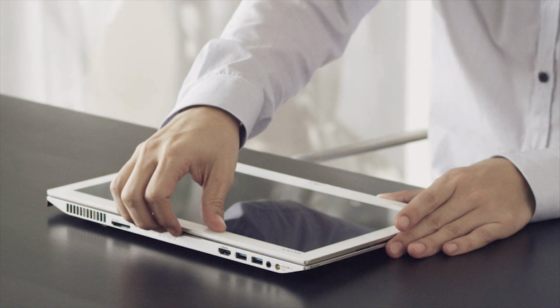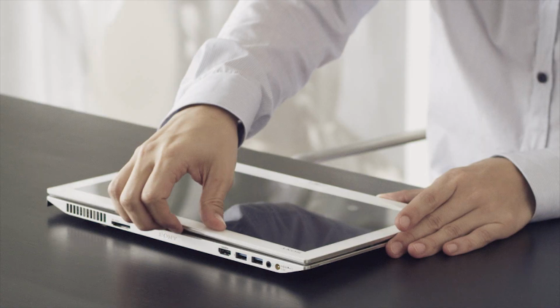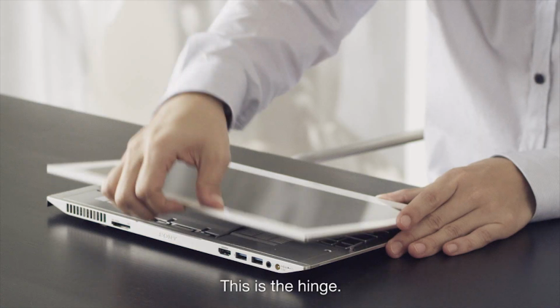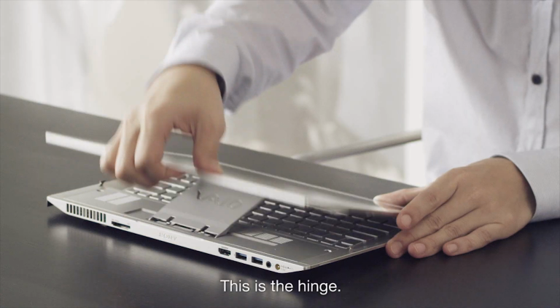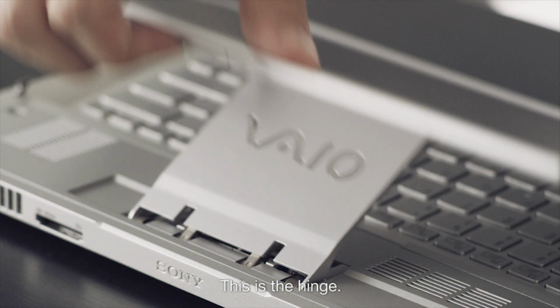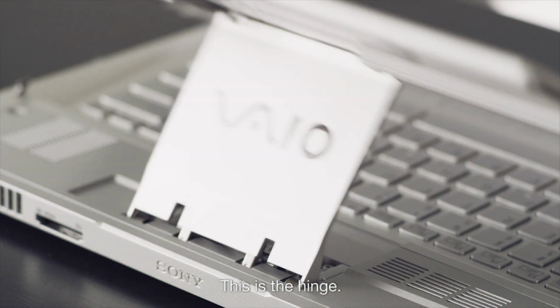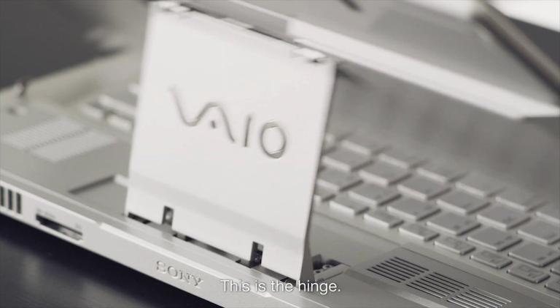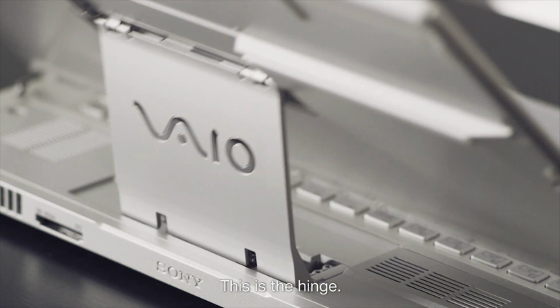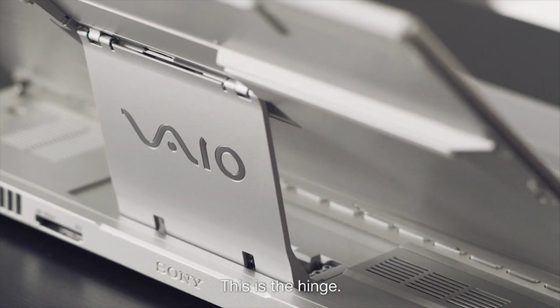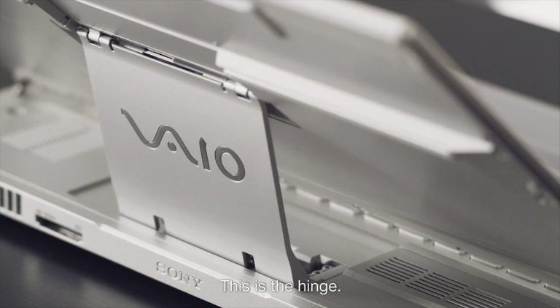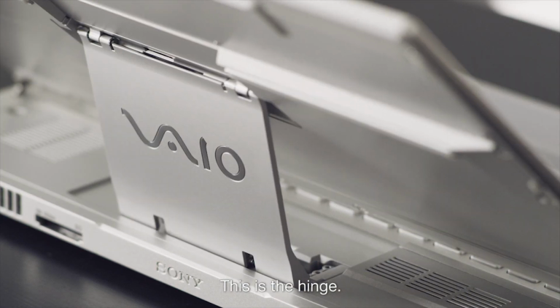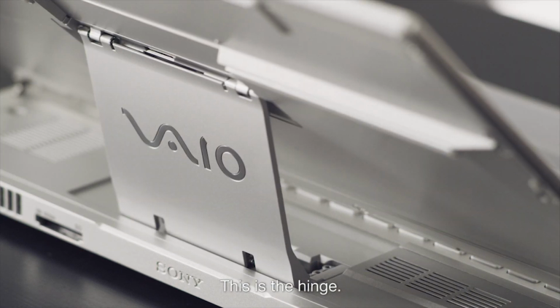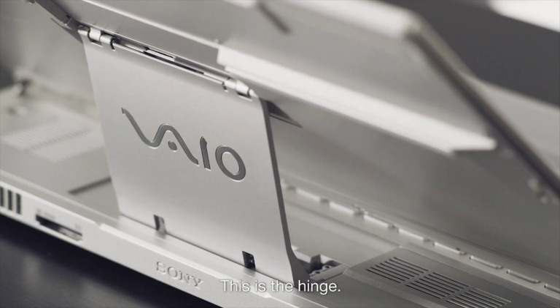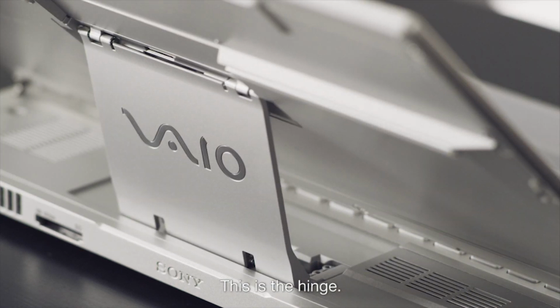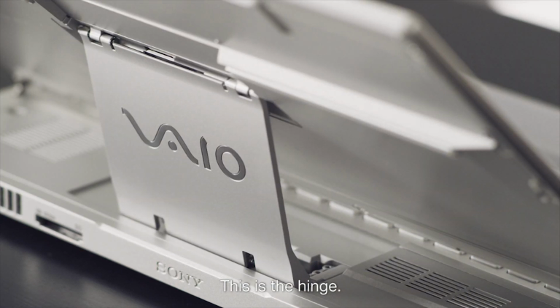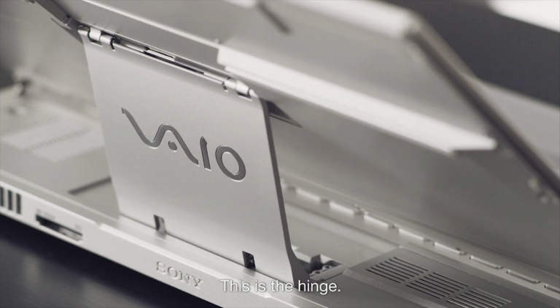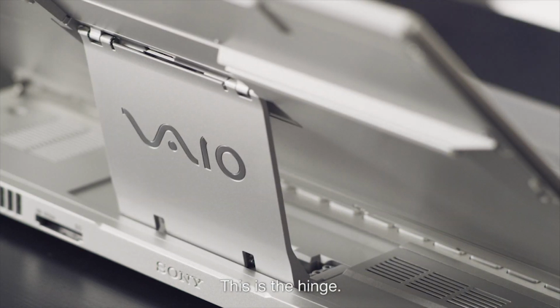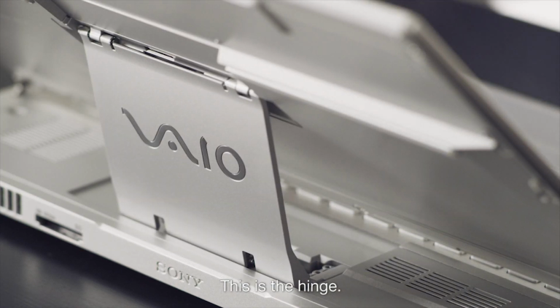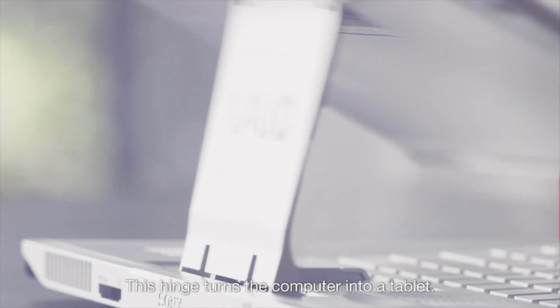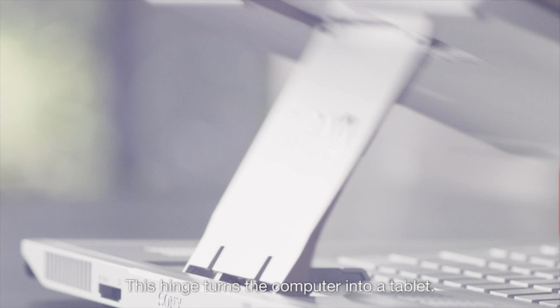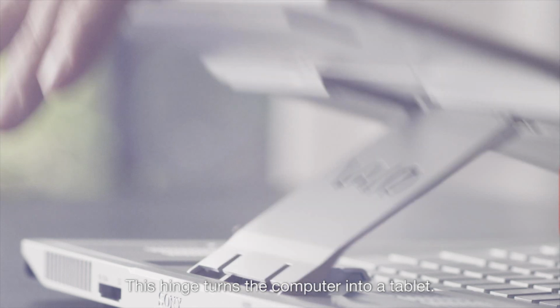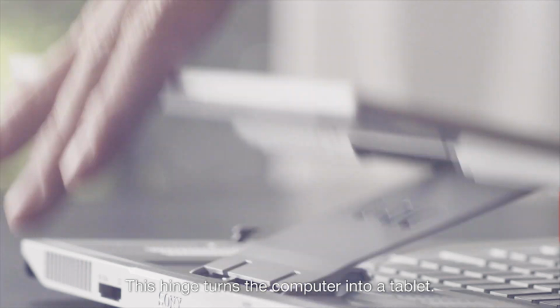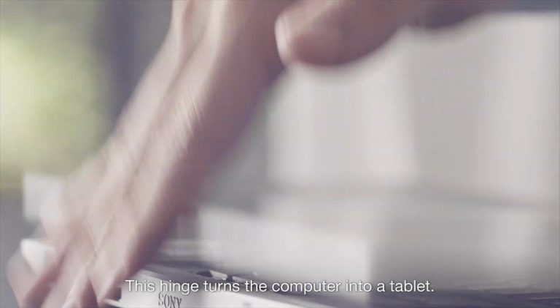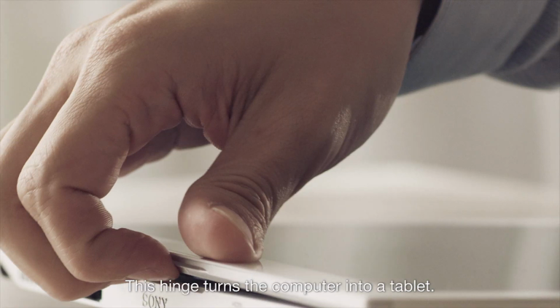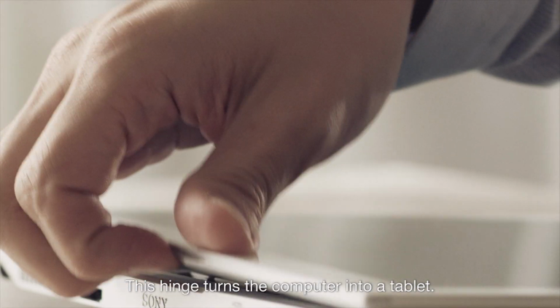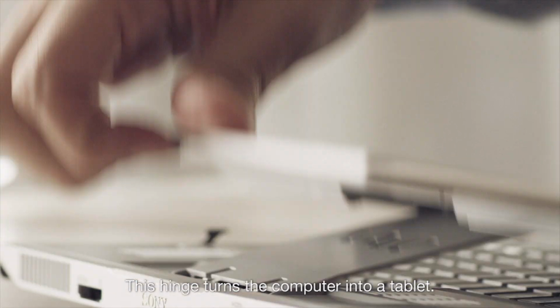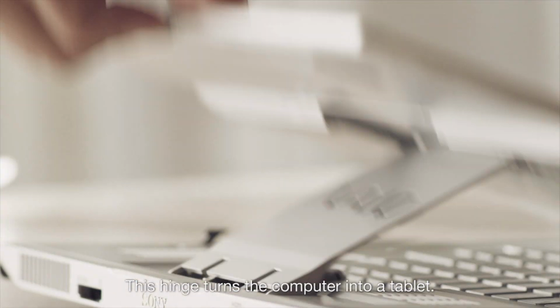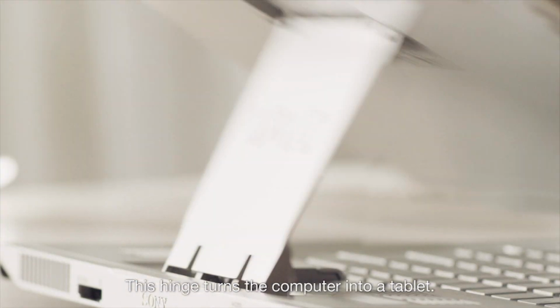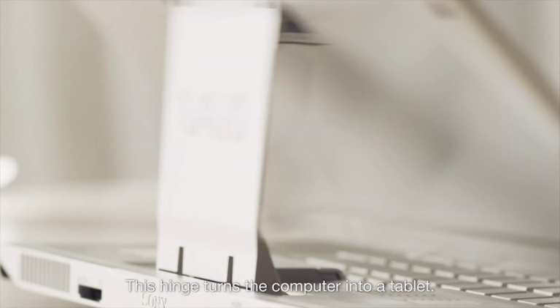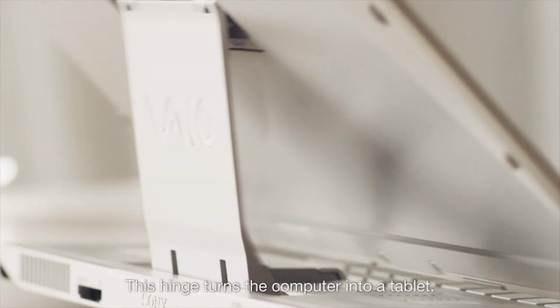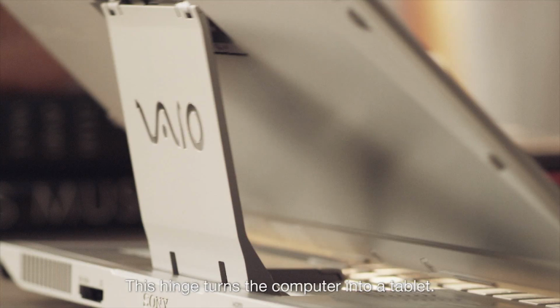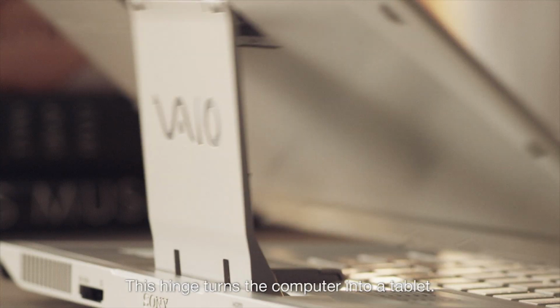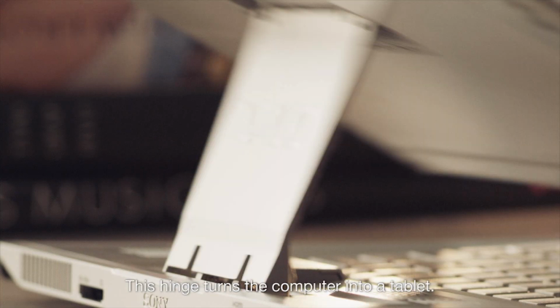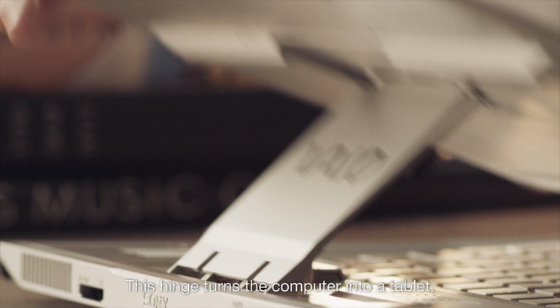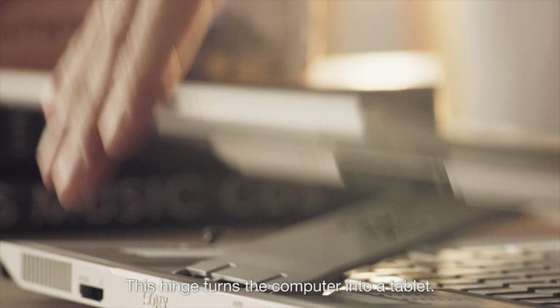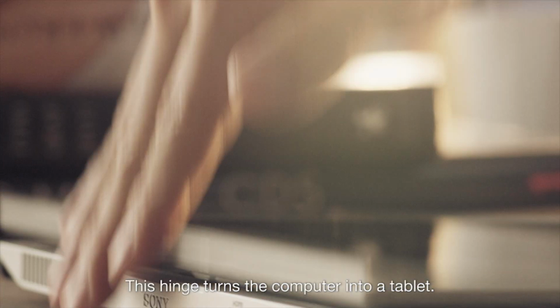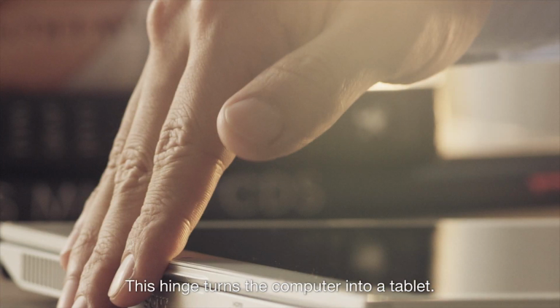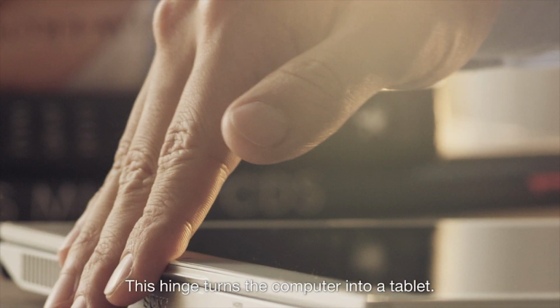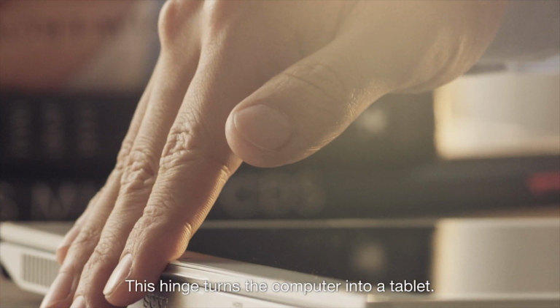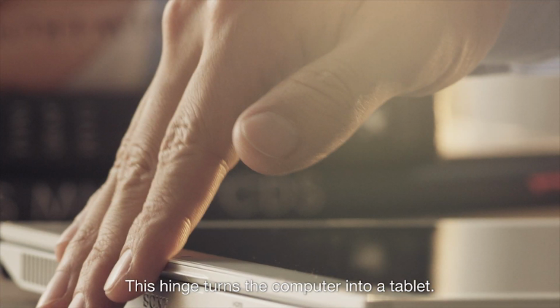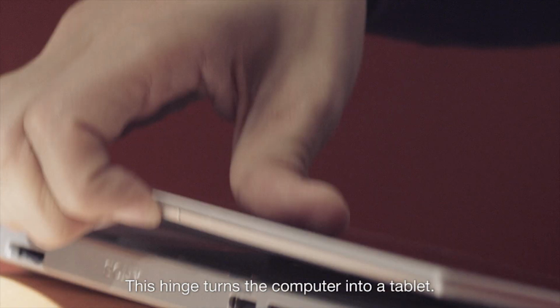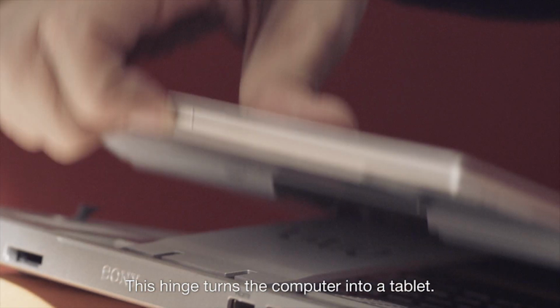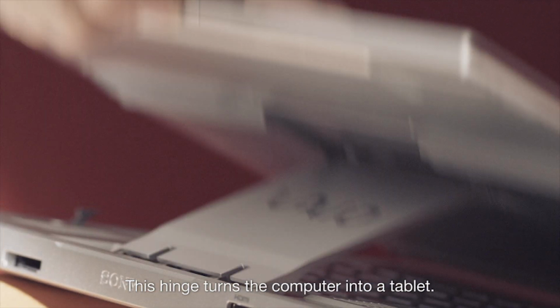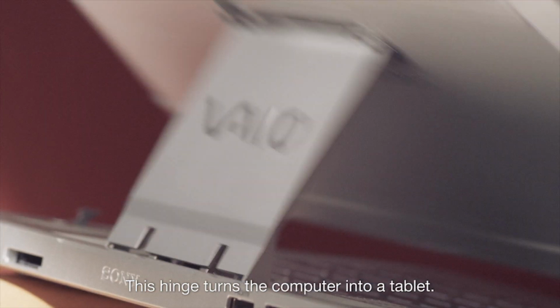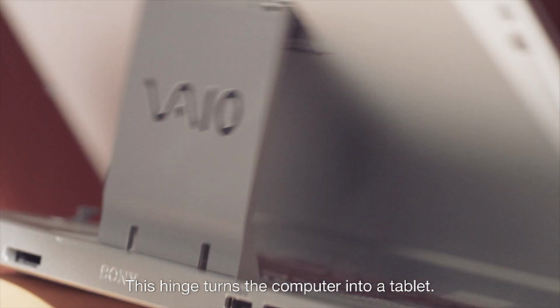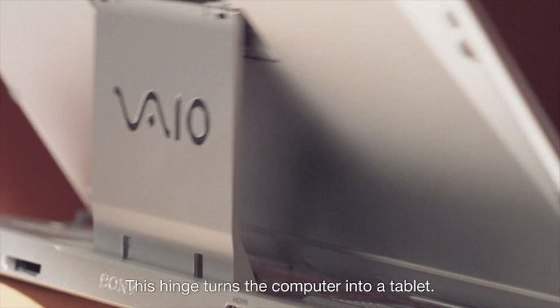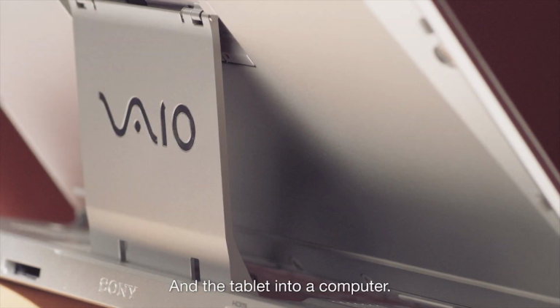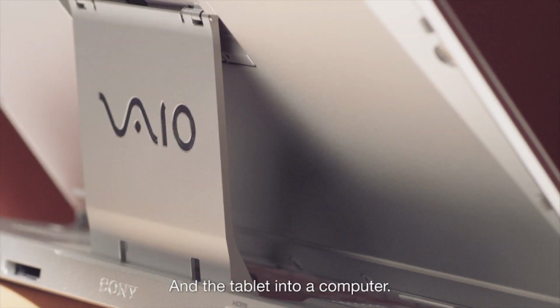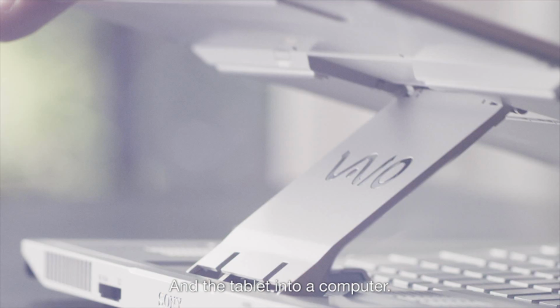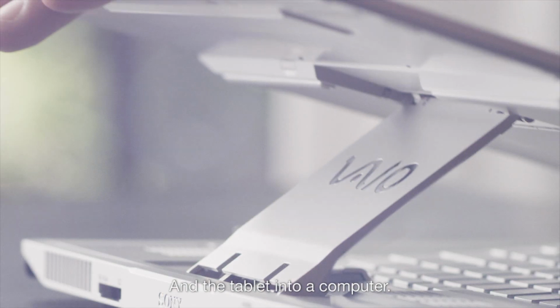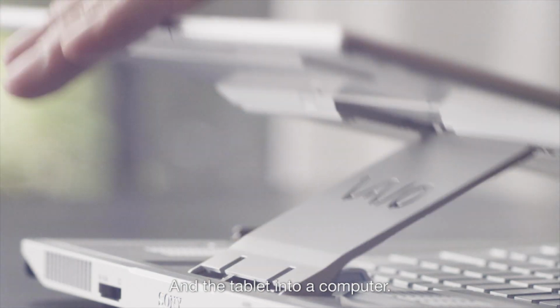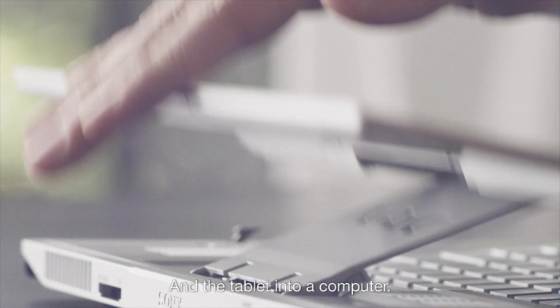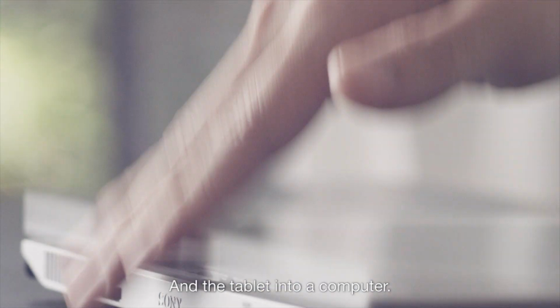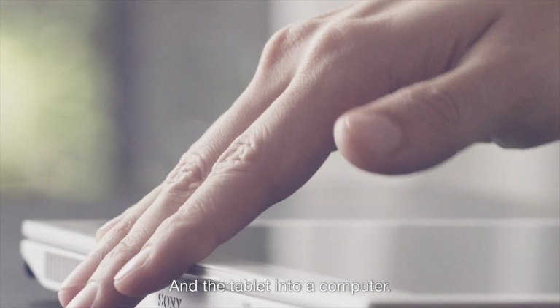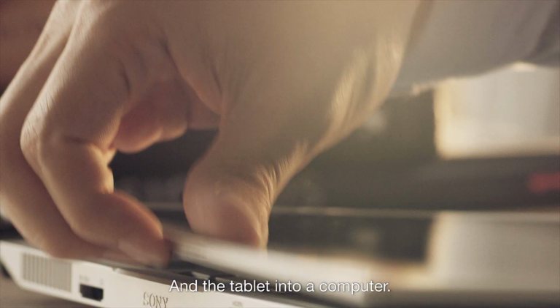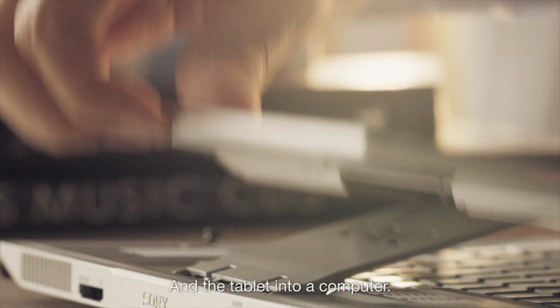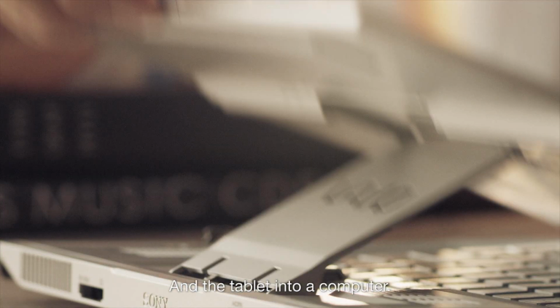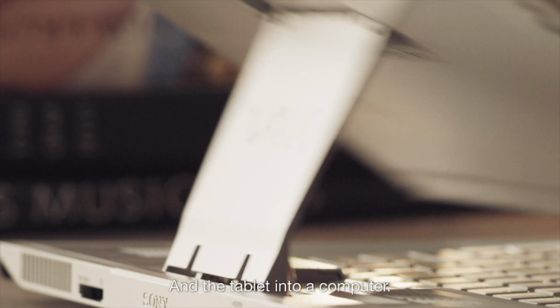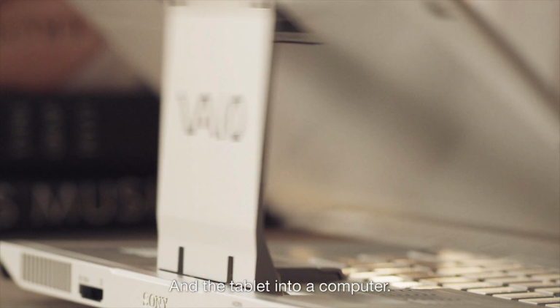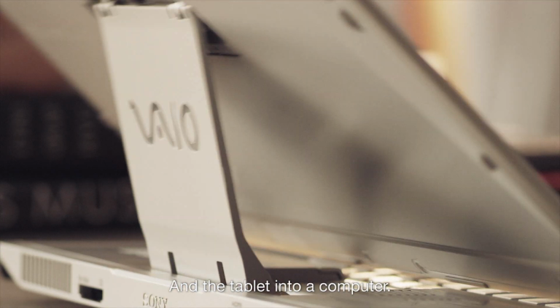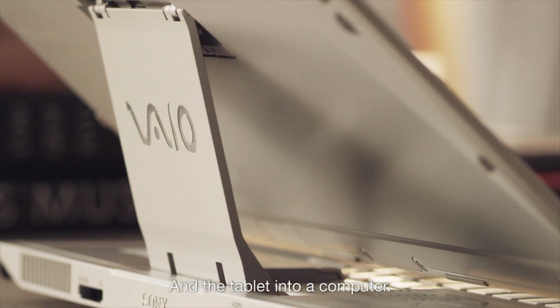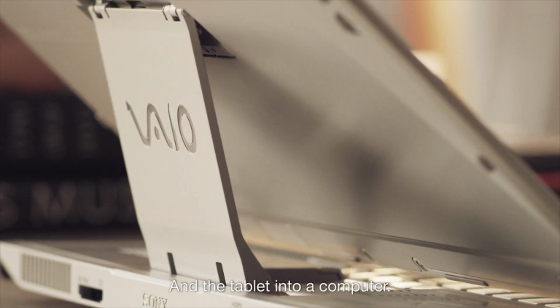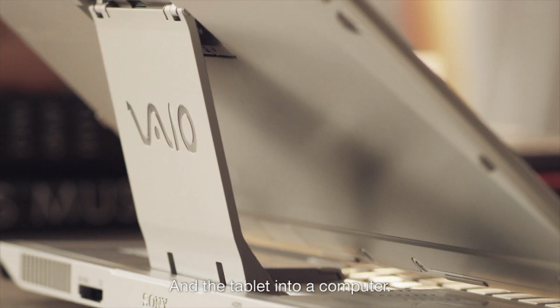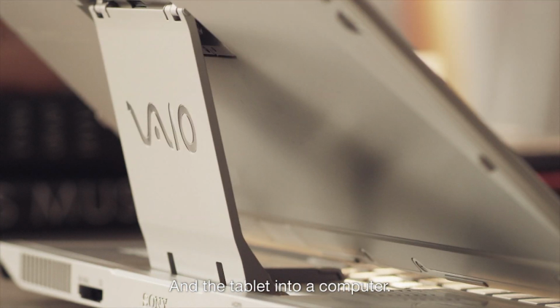This is the hinge. This hinge turns the computer into a tablet, and the tablet into a computer.